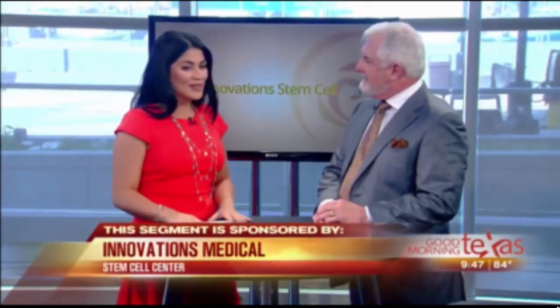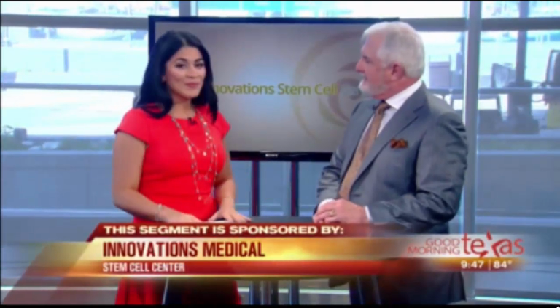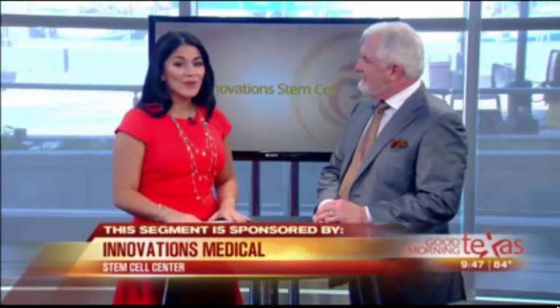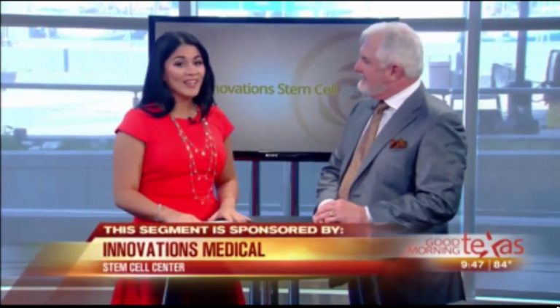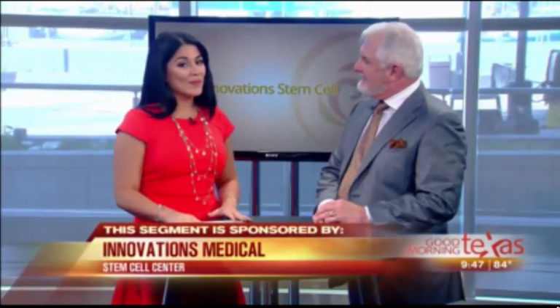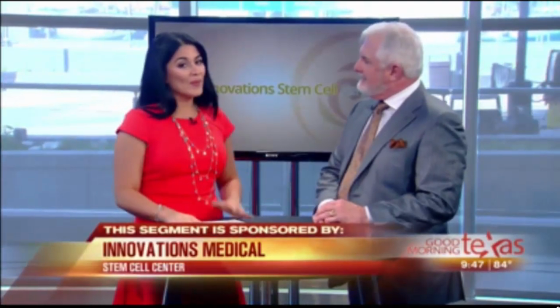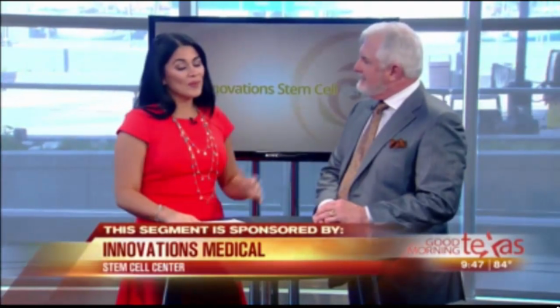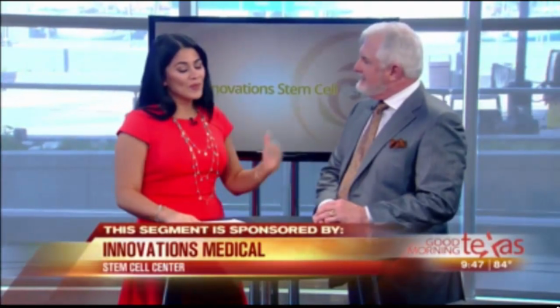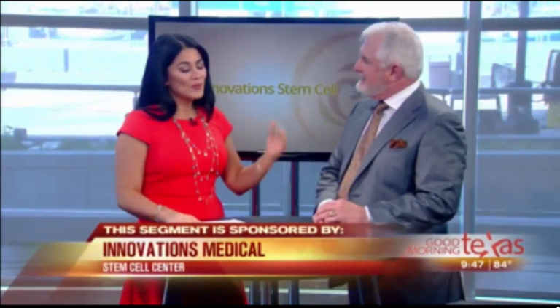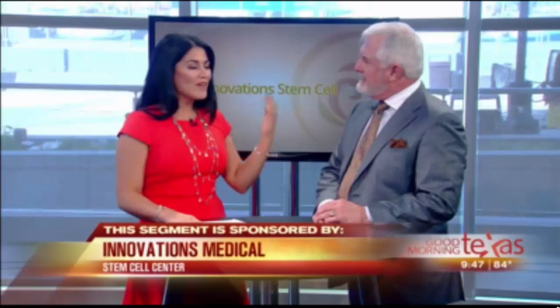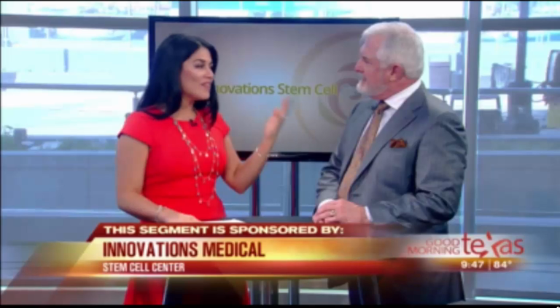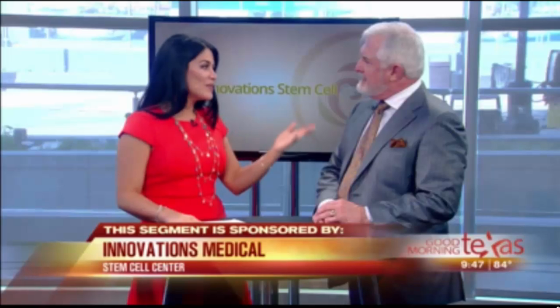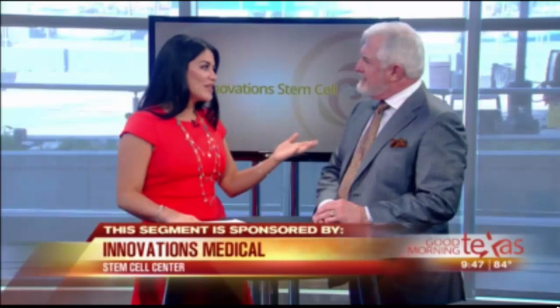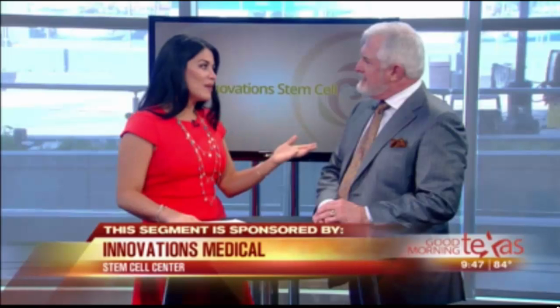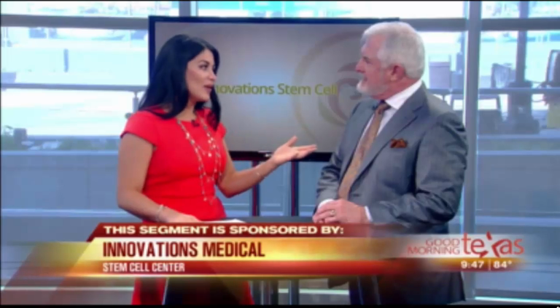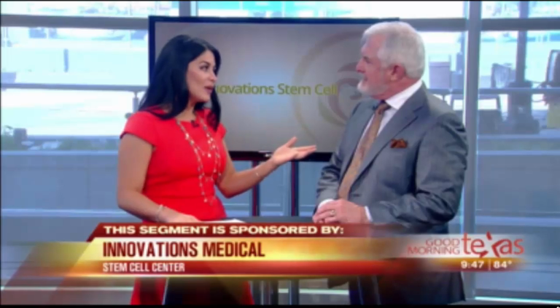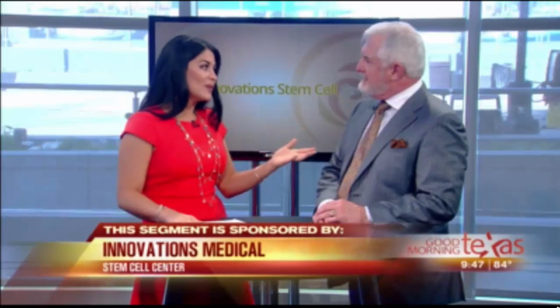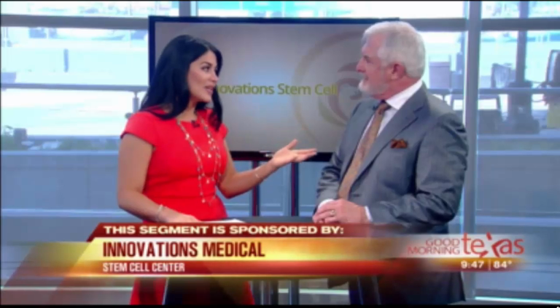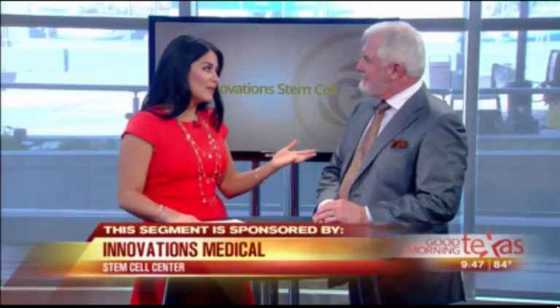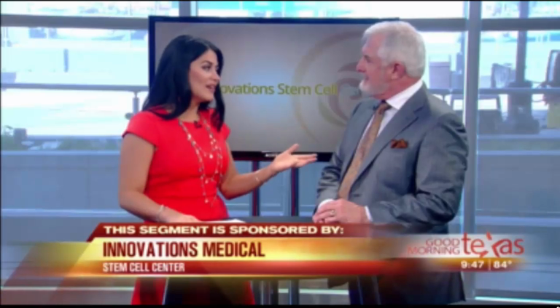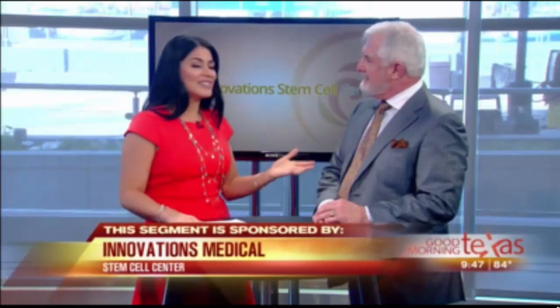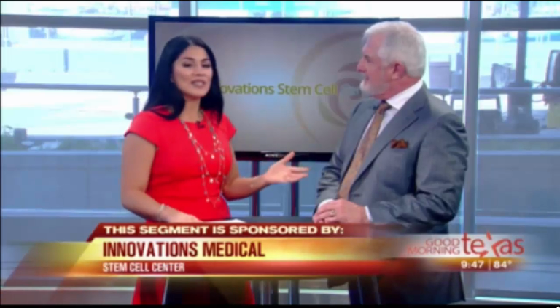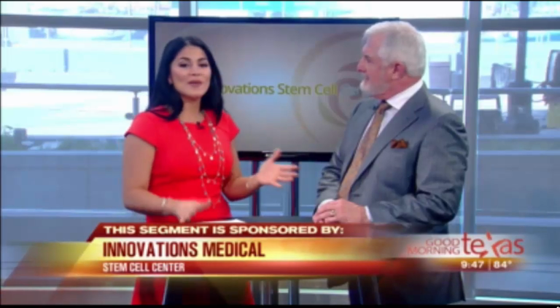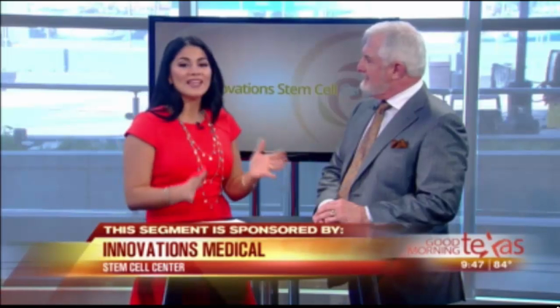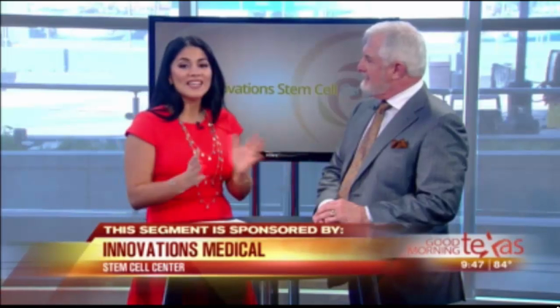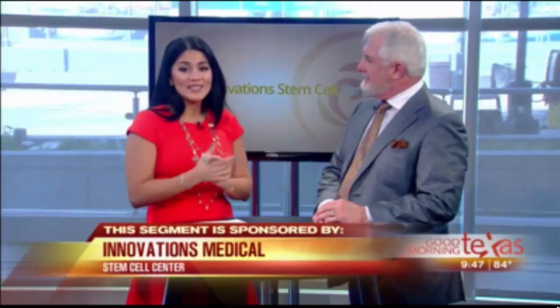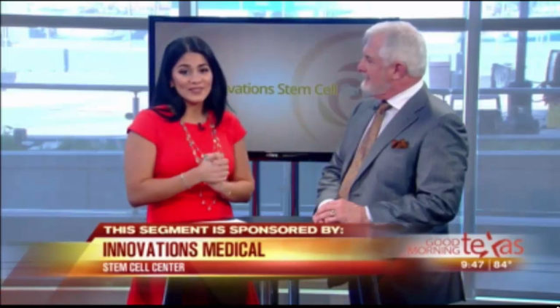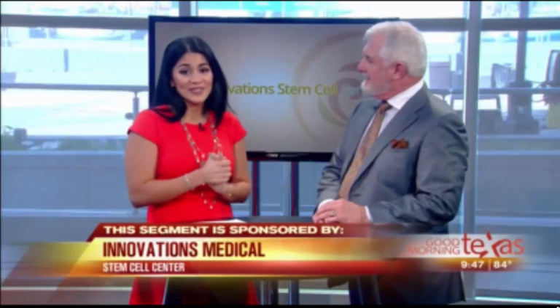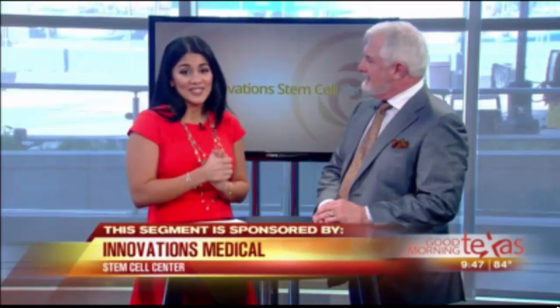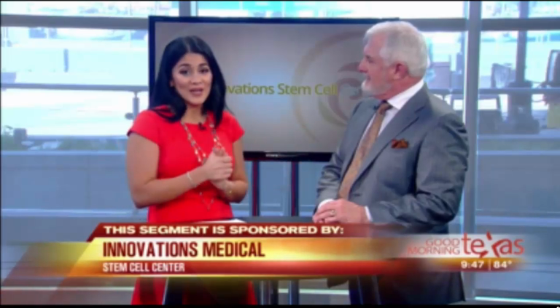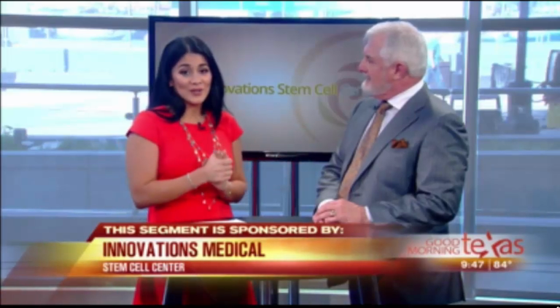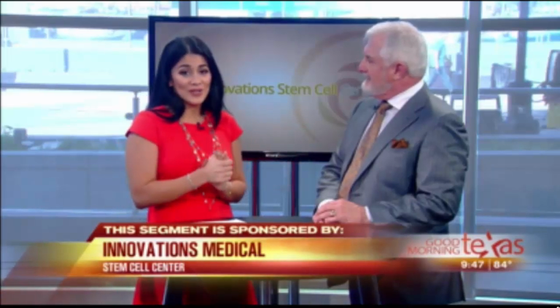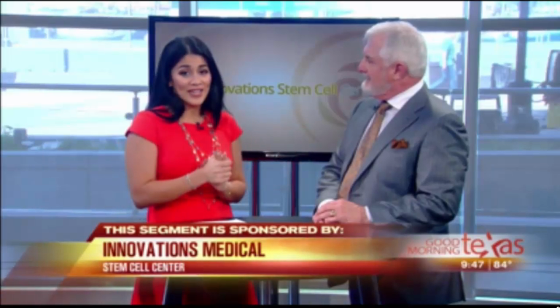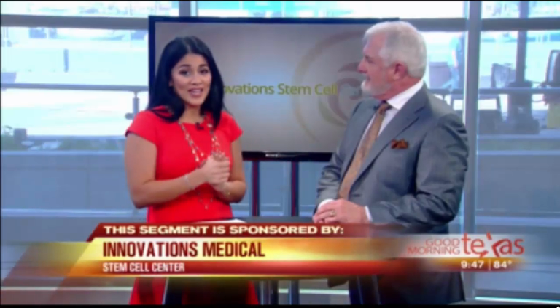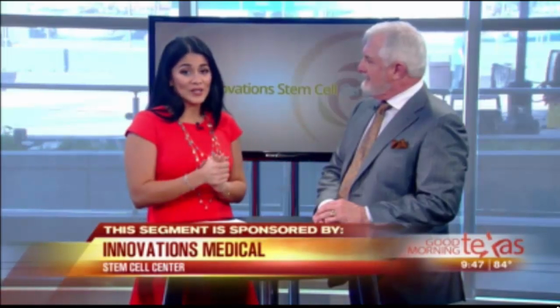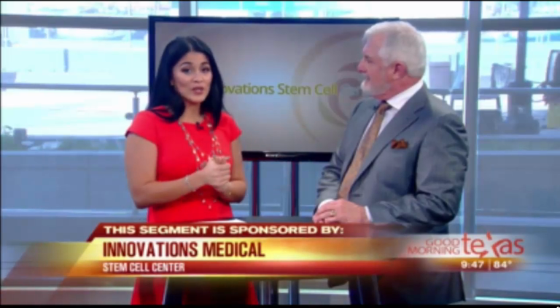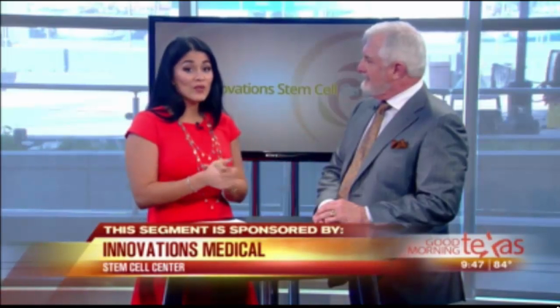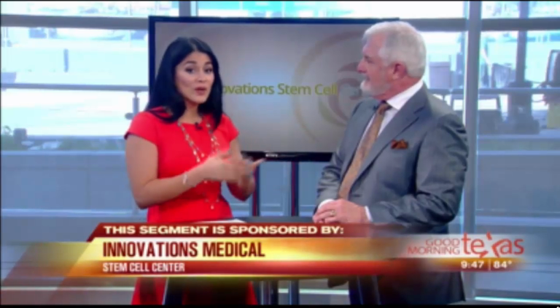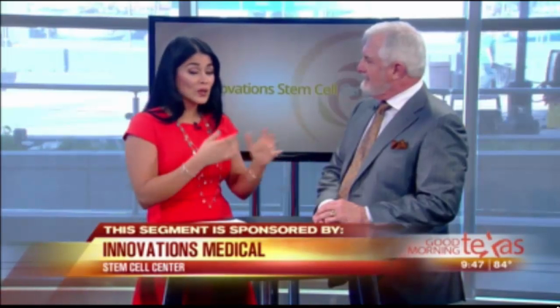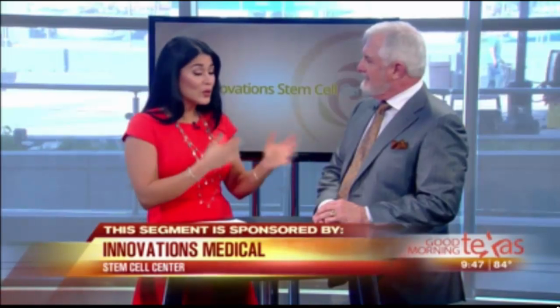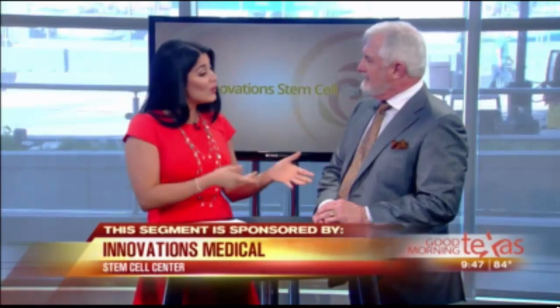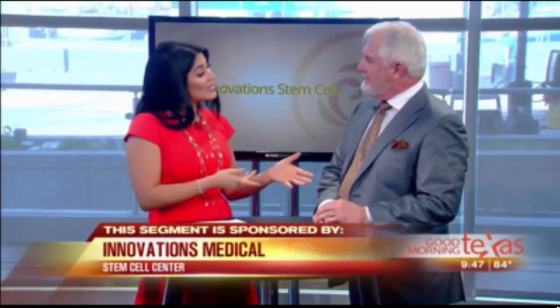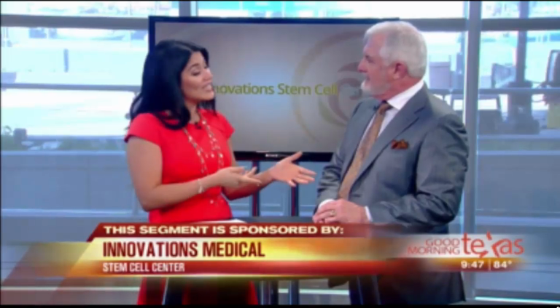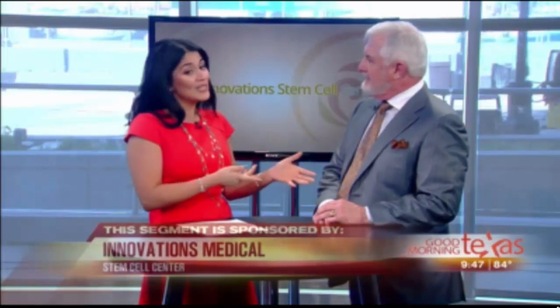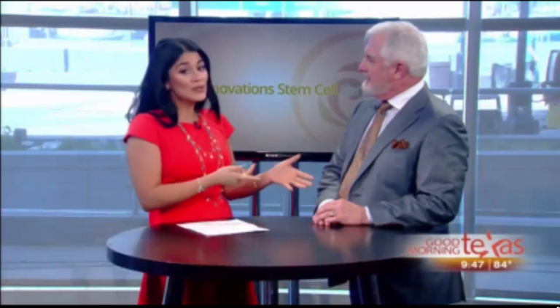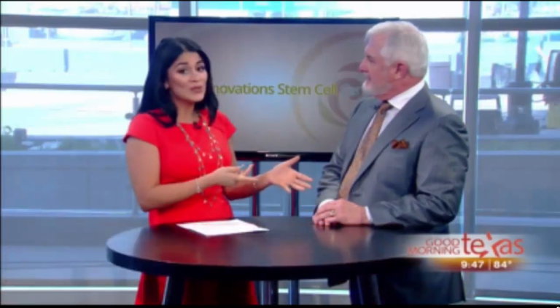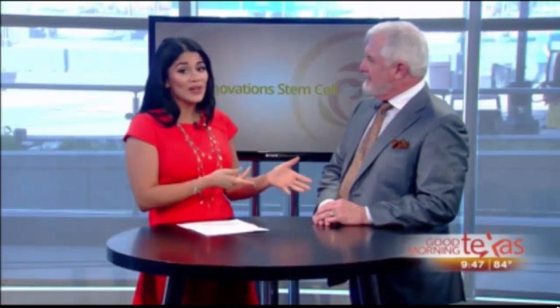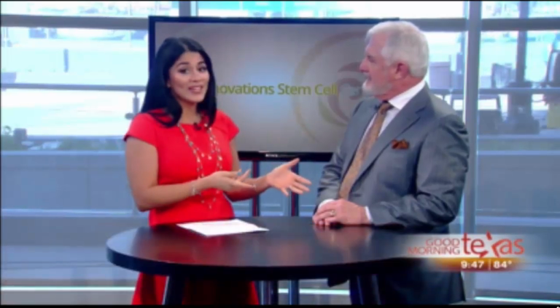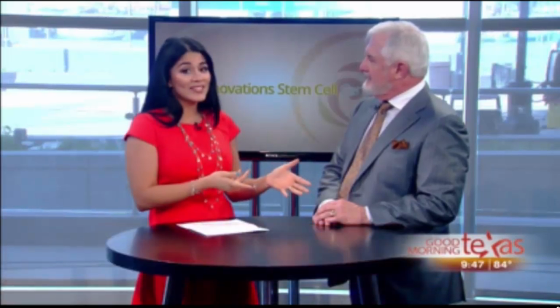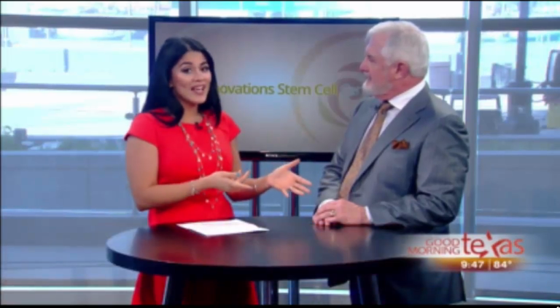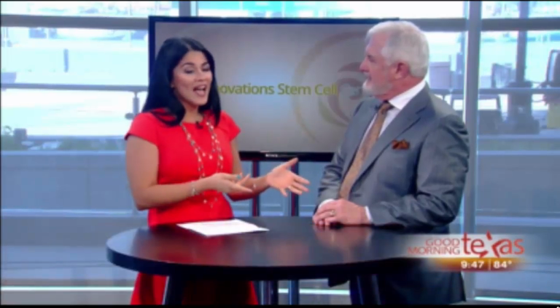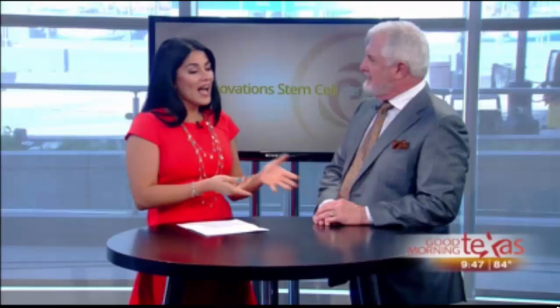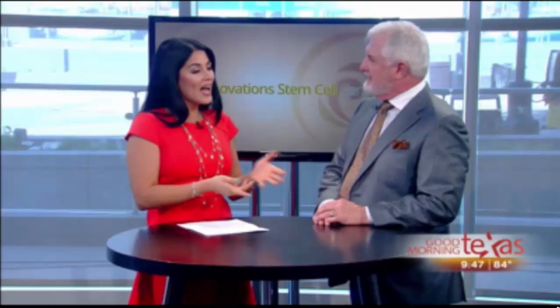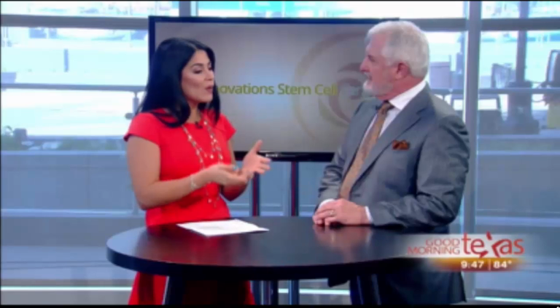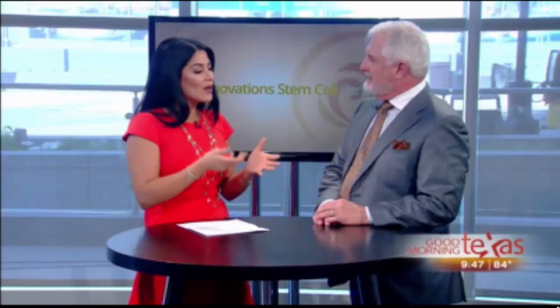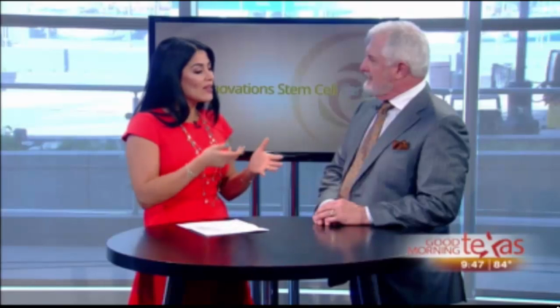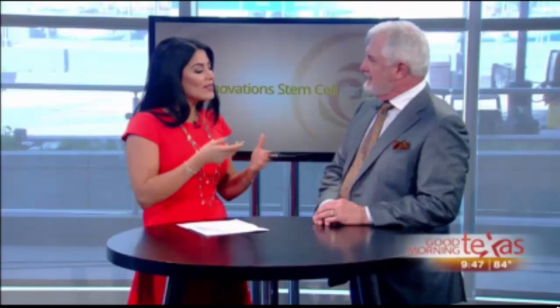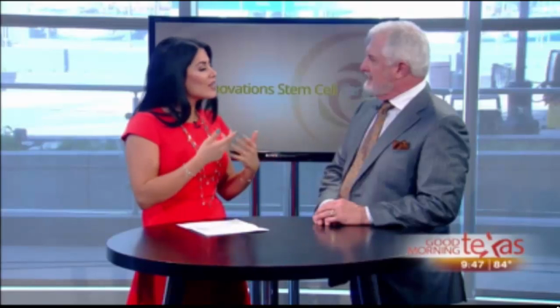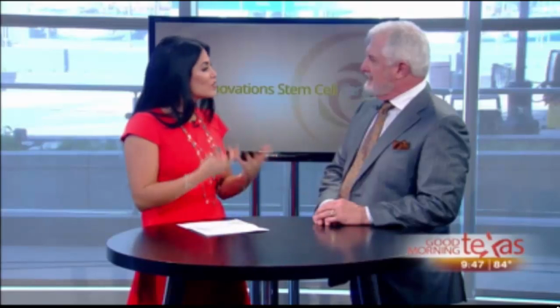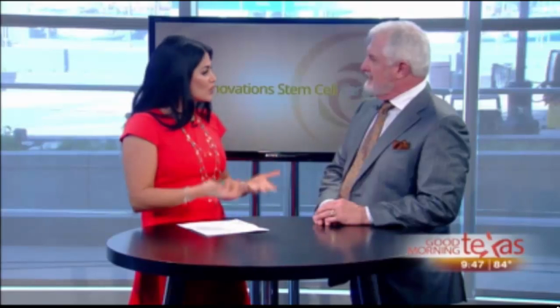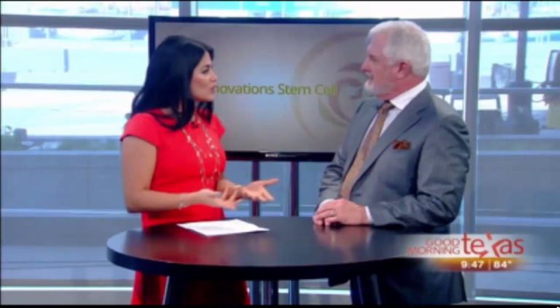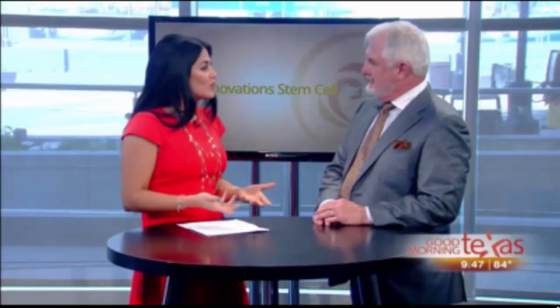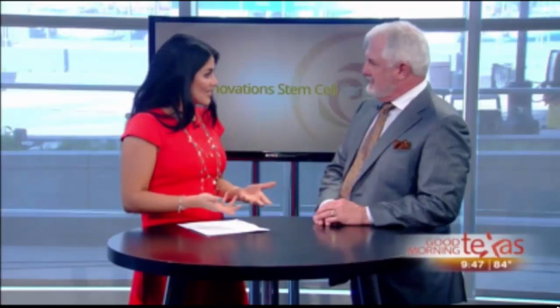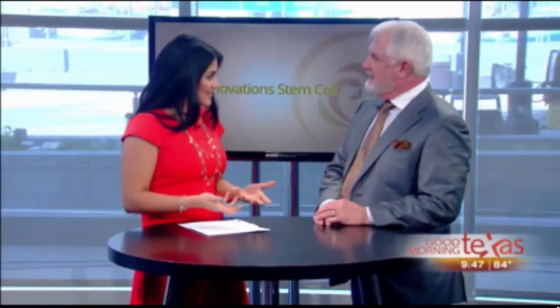Good morning! My favorite thing about you when you come on is that you make it easy for us to understand. You've brought a cool way to illustrate how stem cells are so unique.